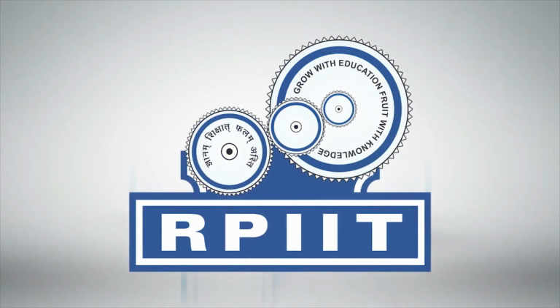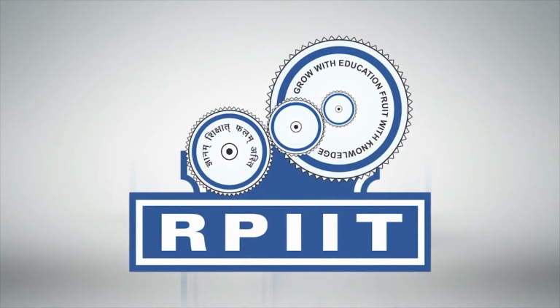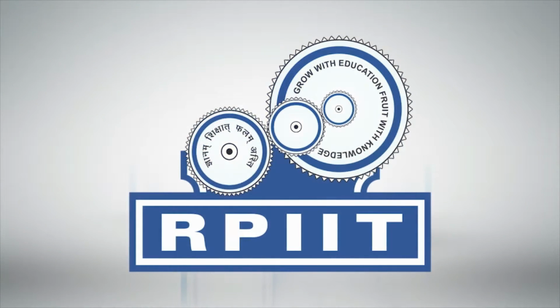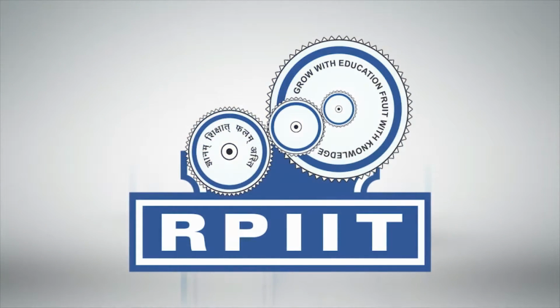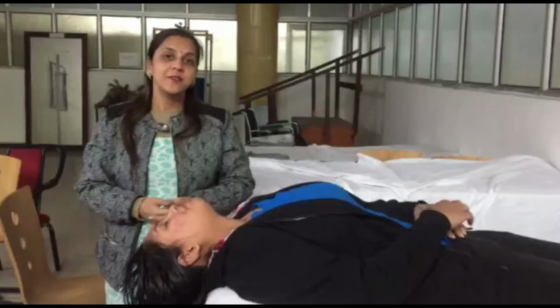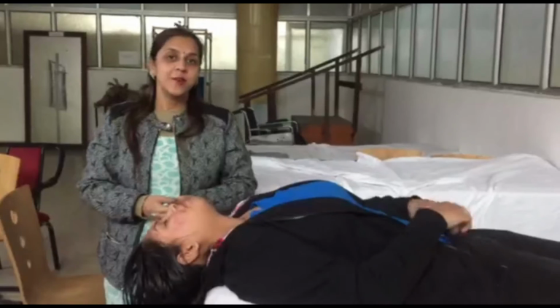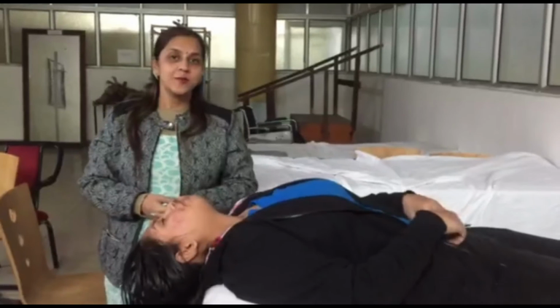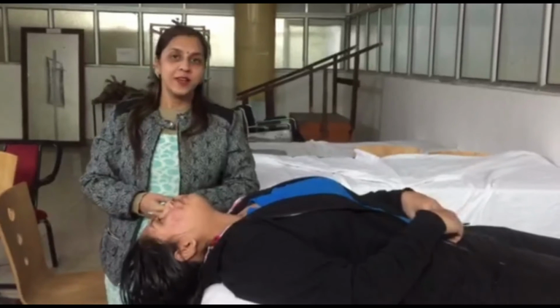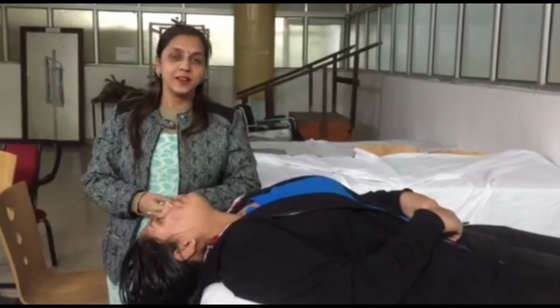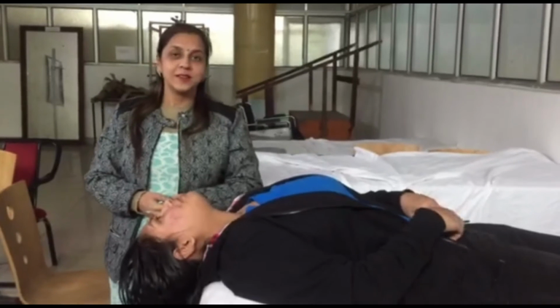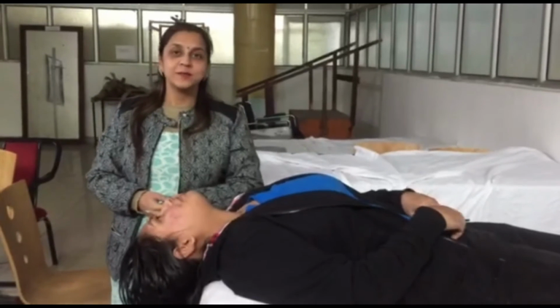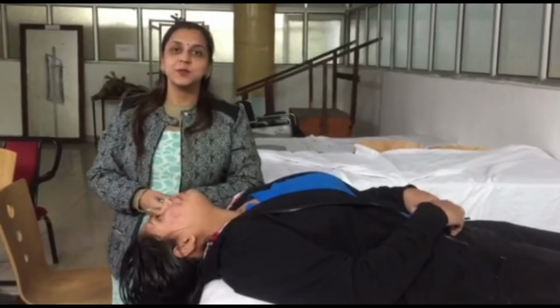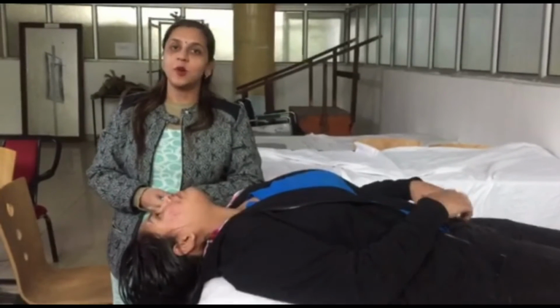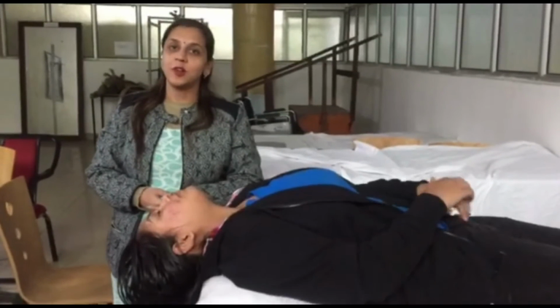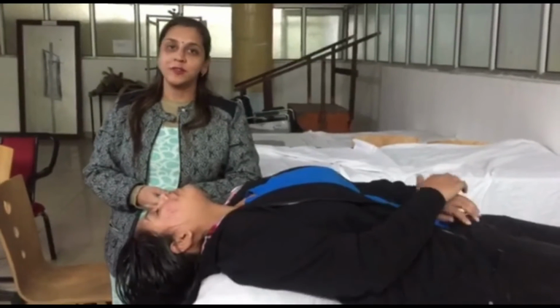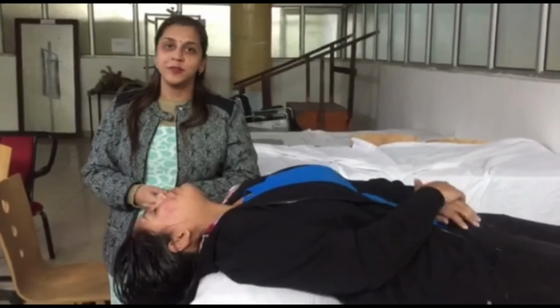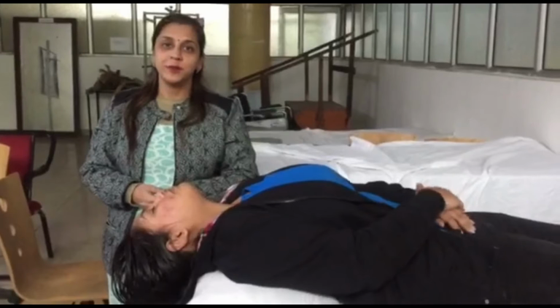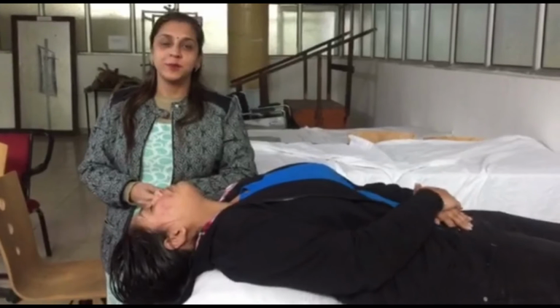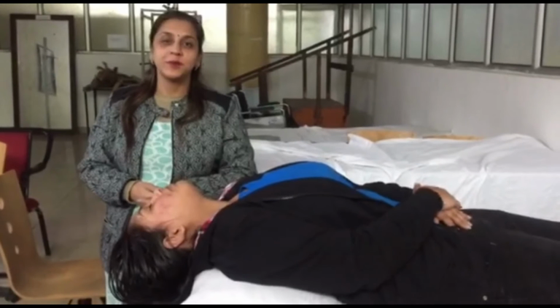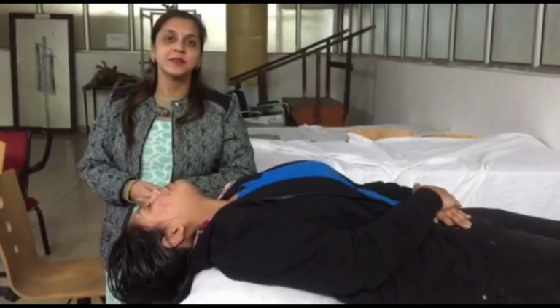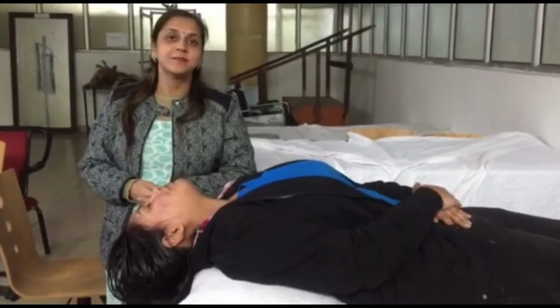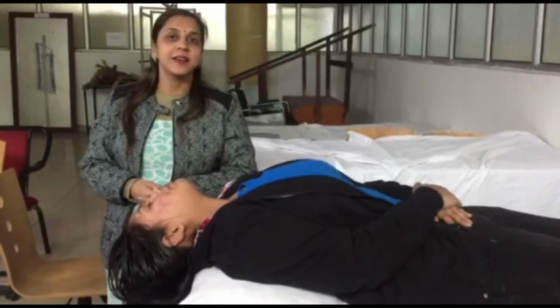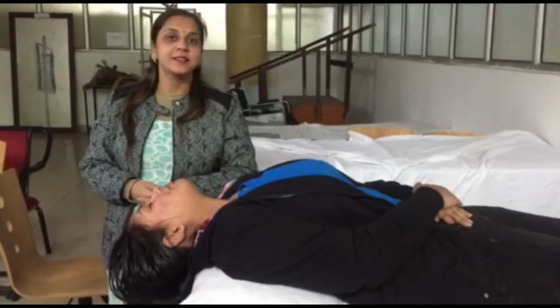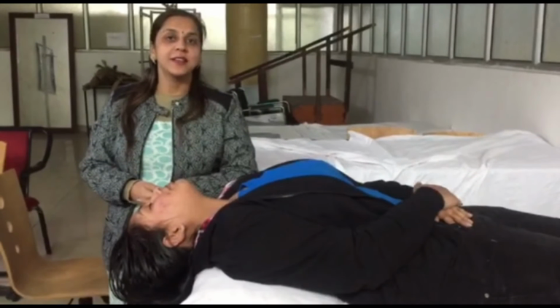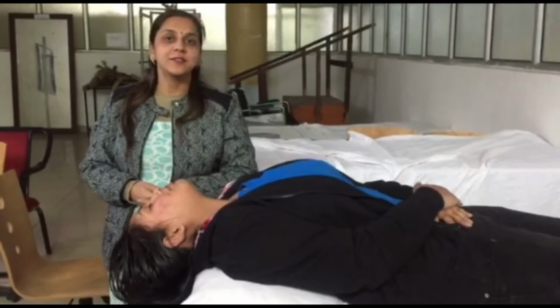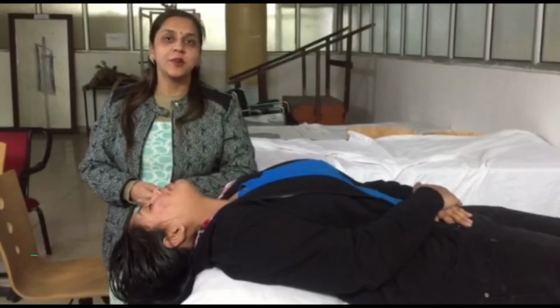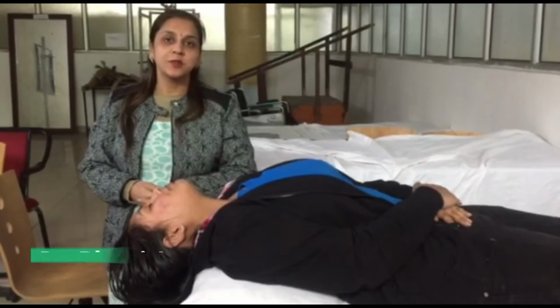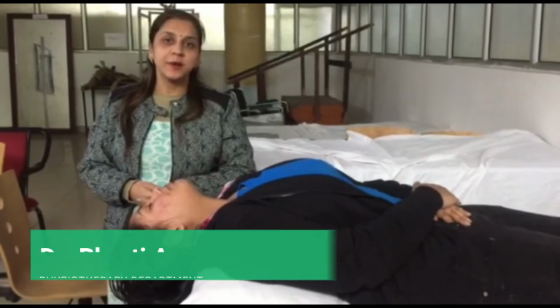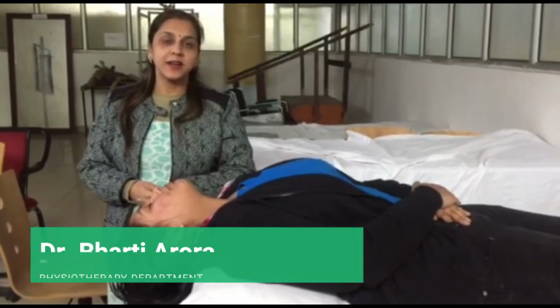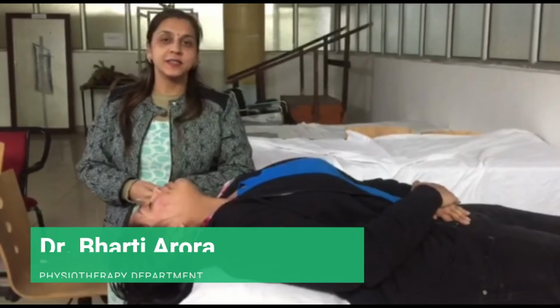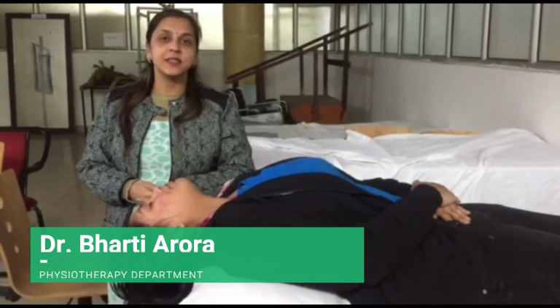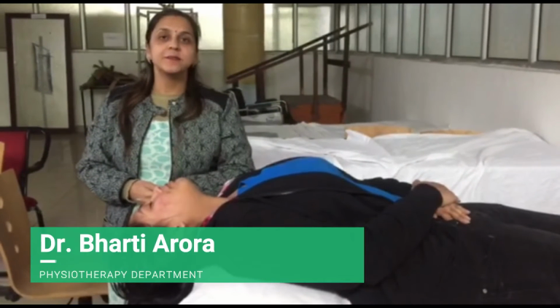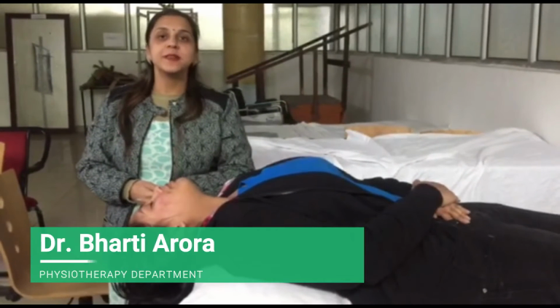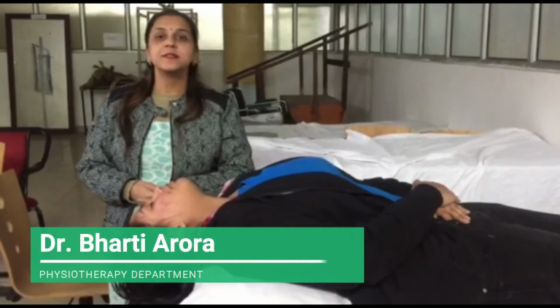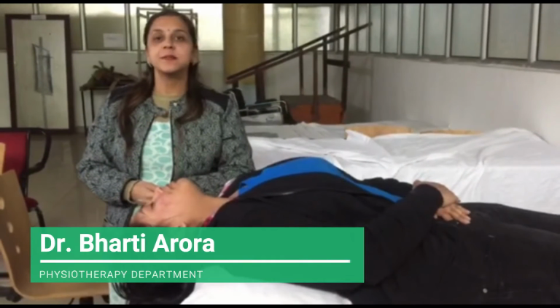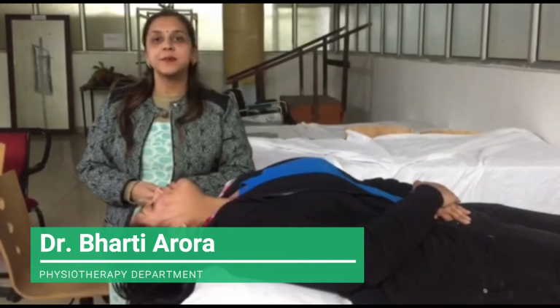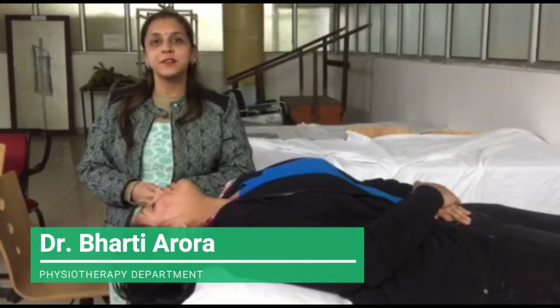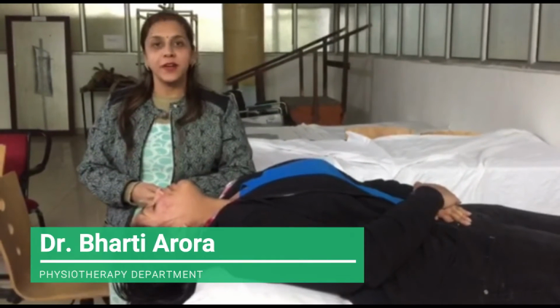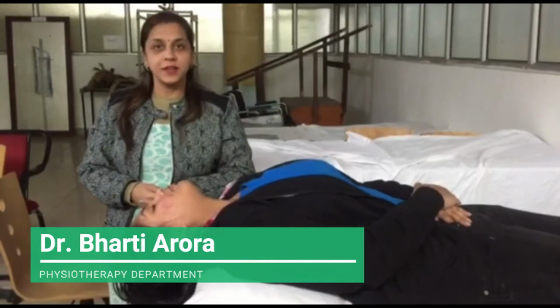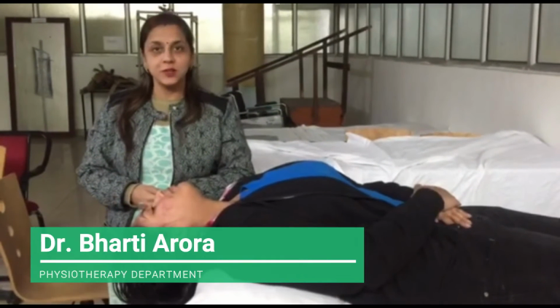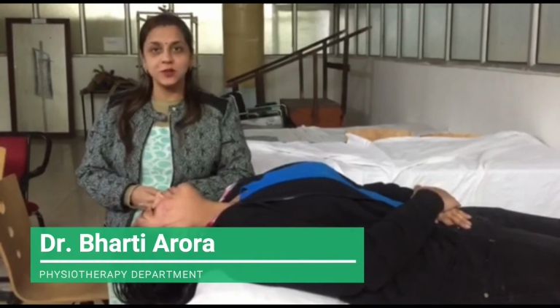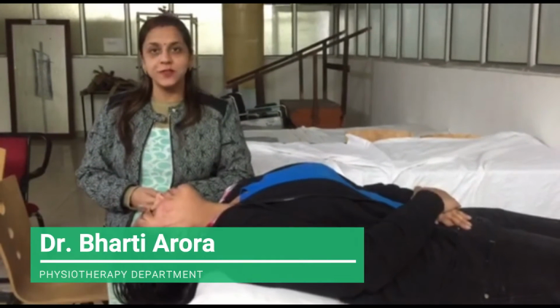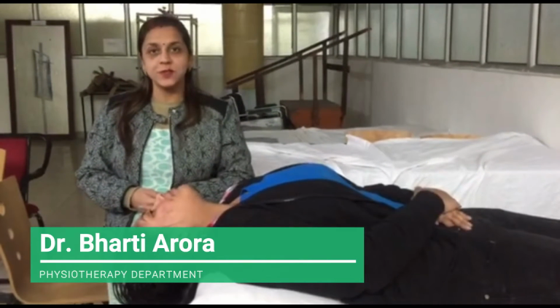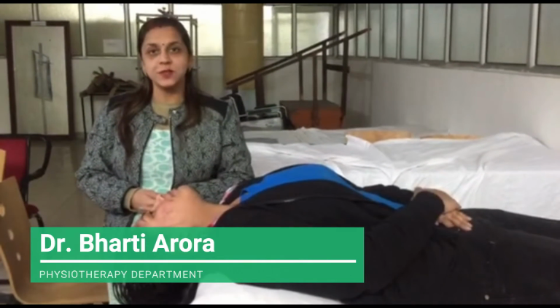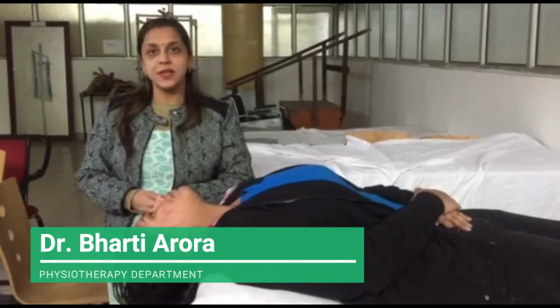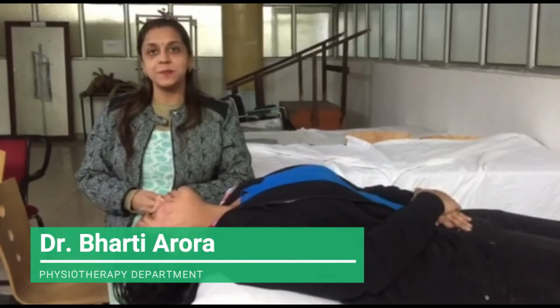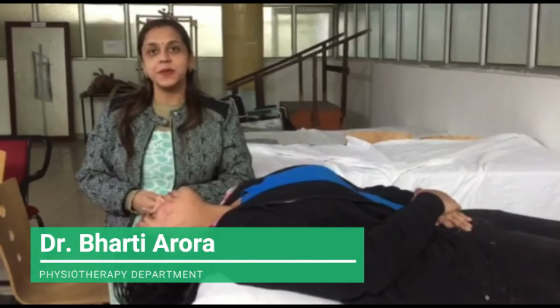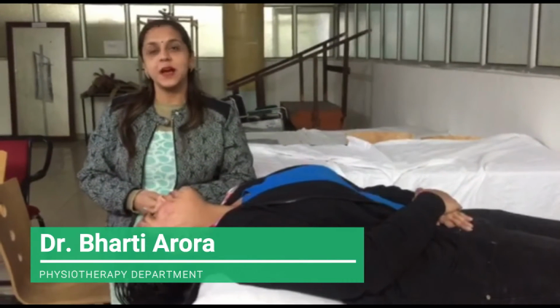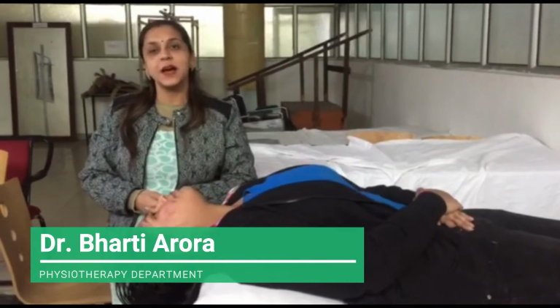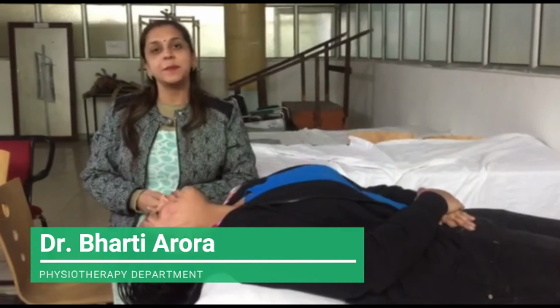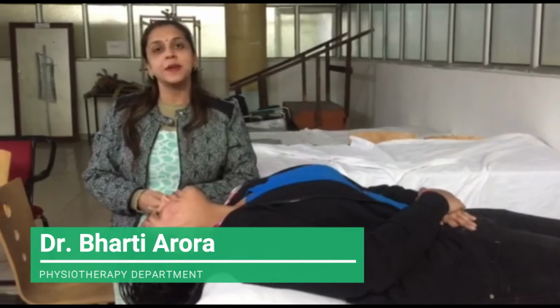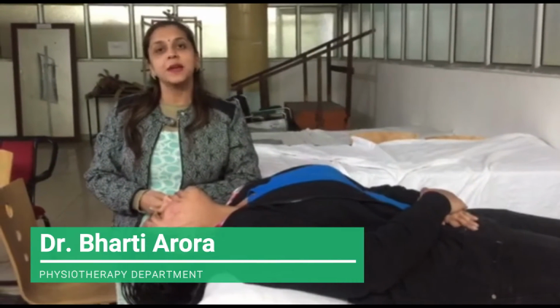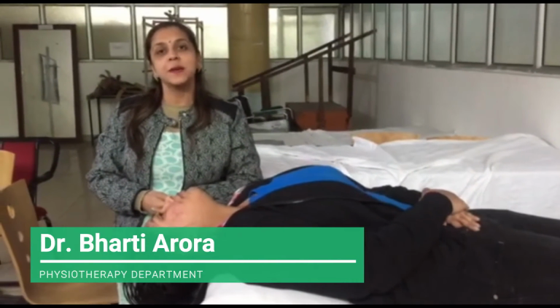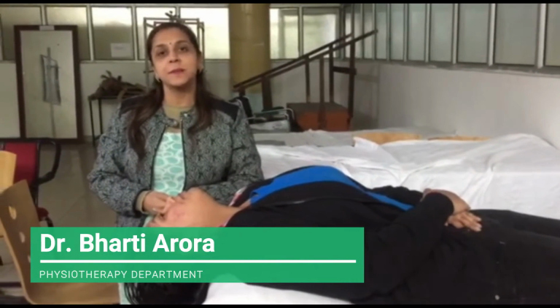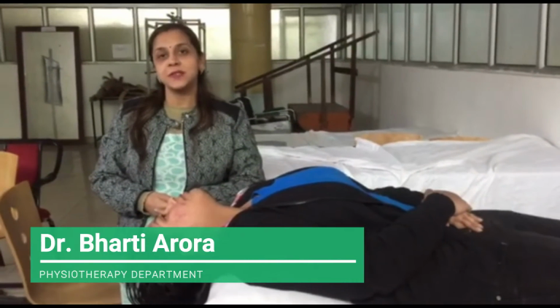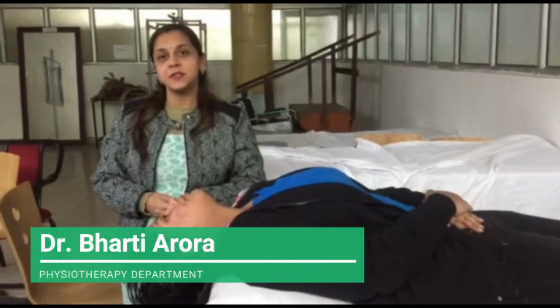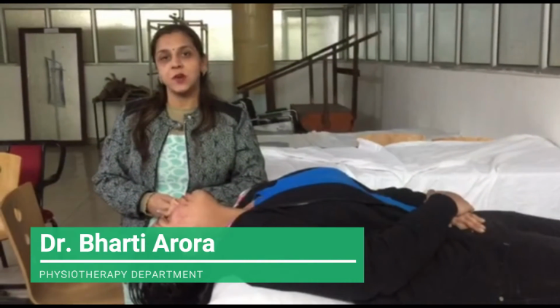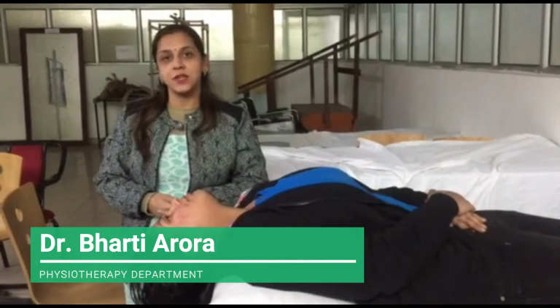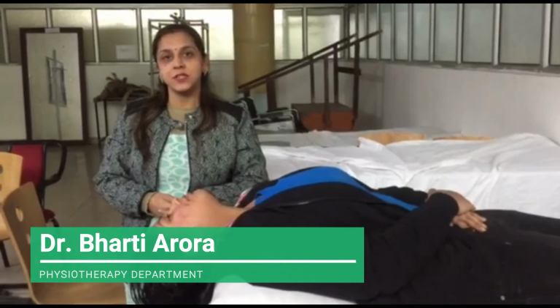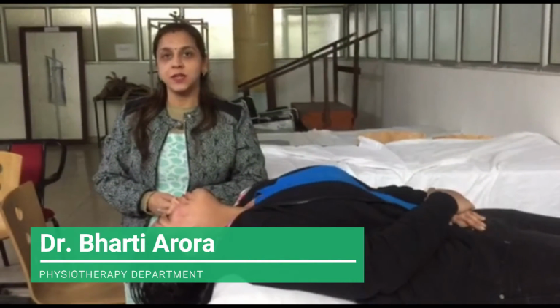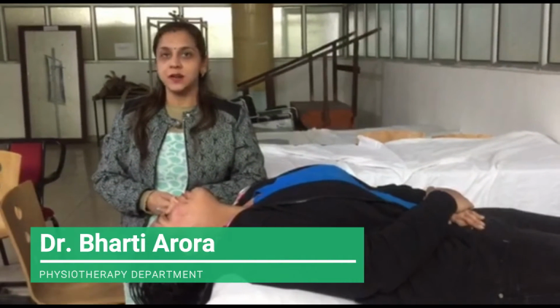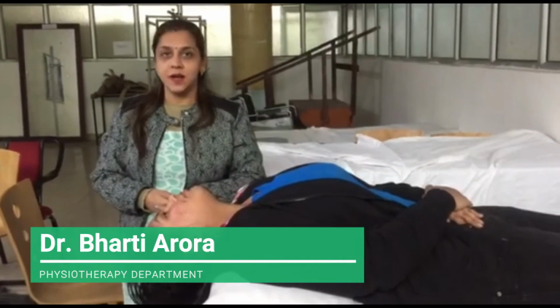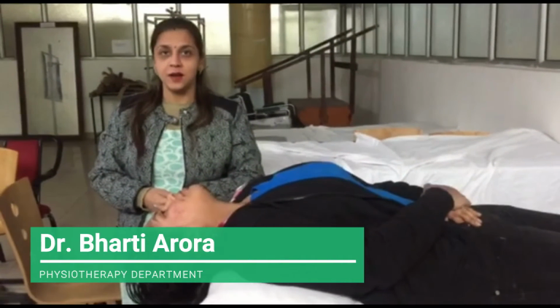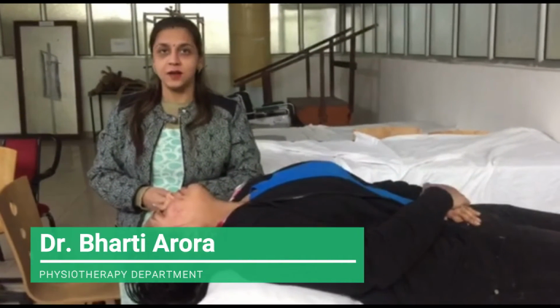Very warm welcome to all of you. Myself, Dr. Bharti, Principal Faculty of Physiotherapy, RPIMS College, Karnal.